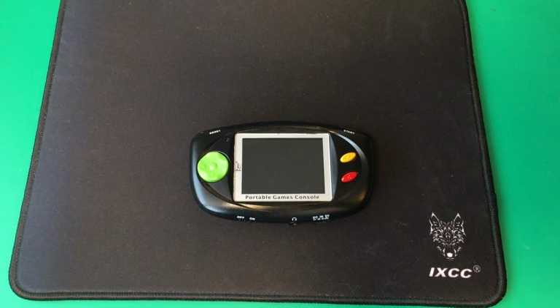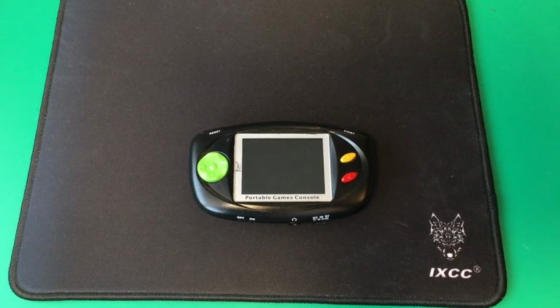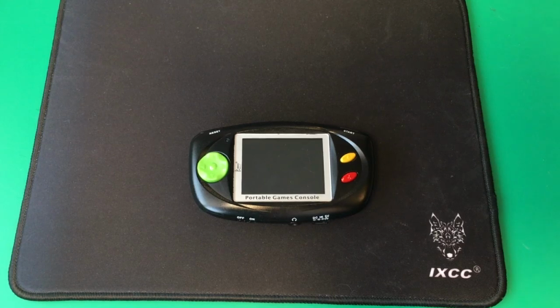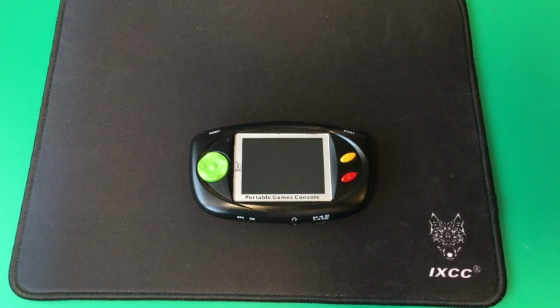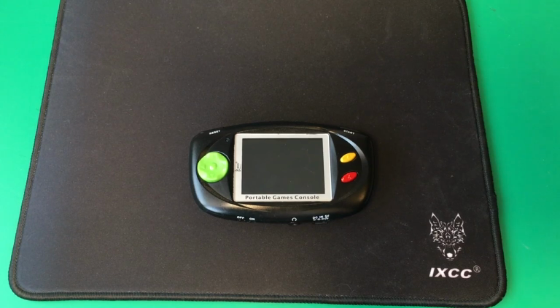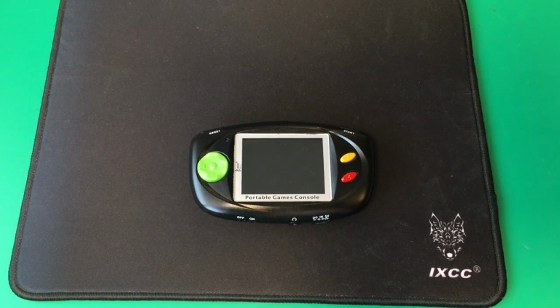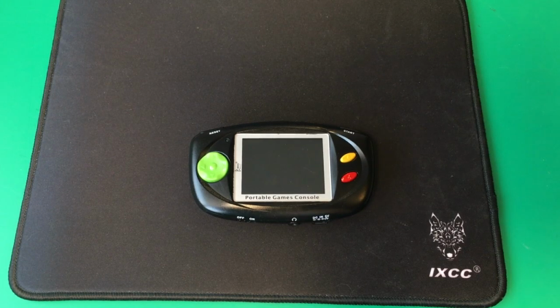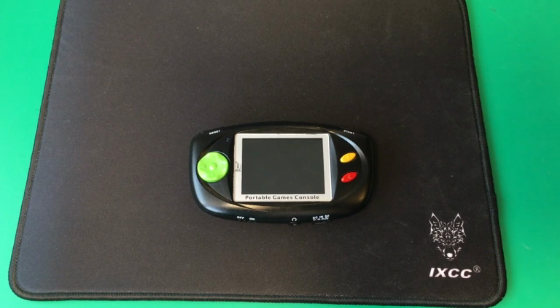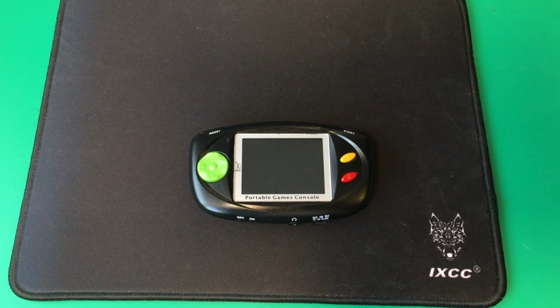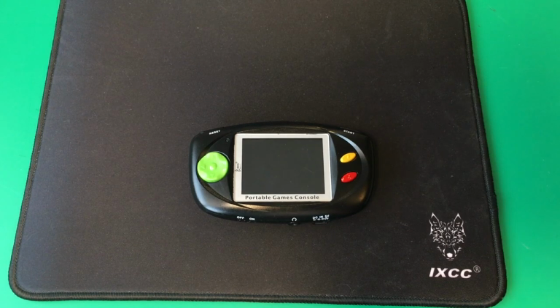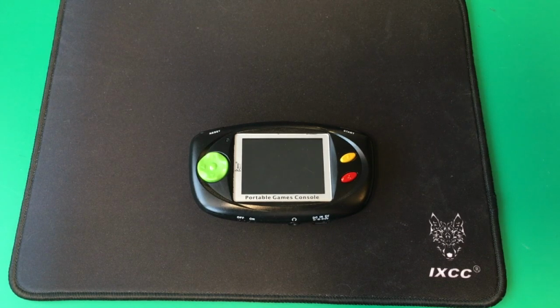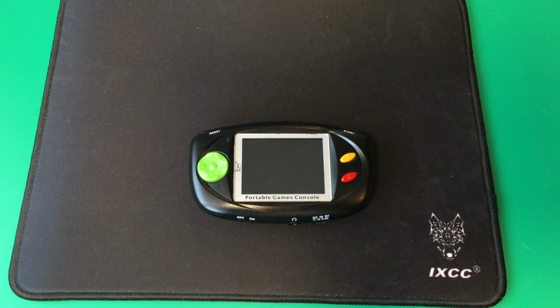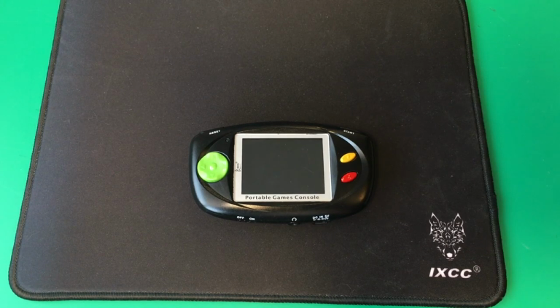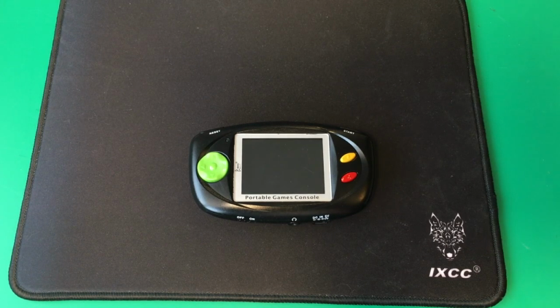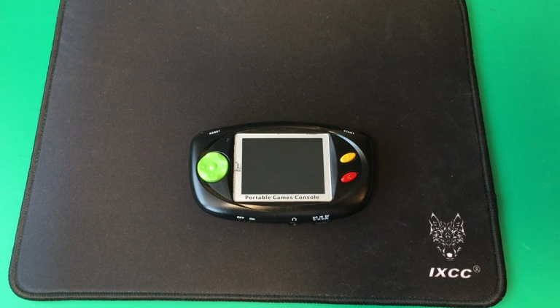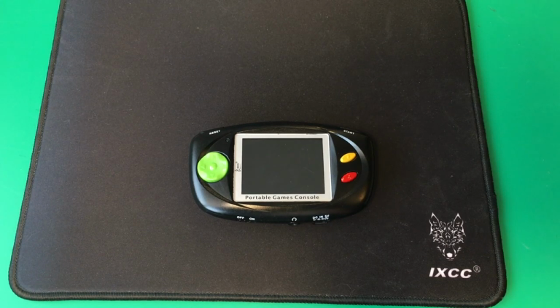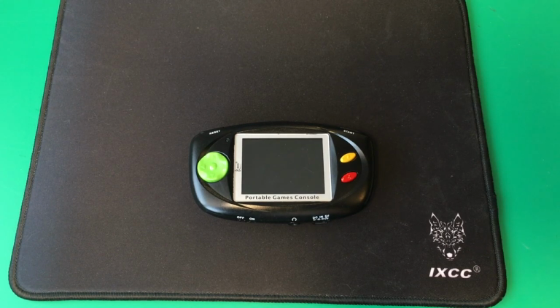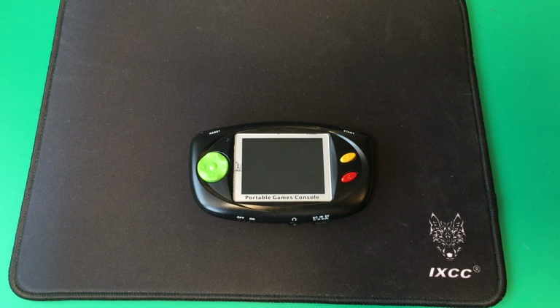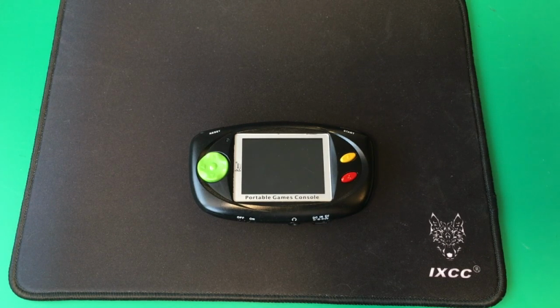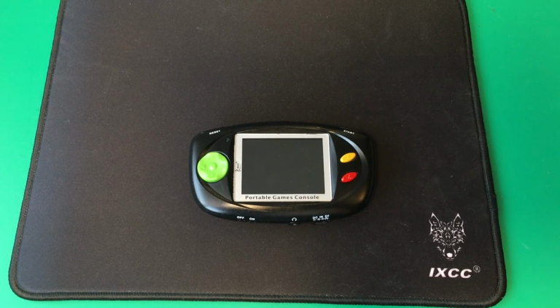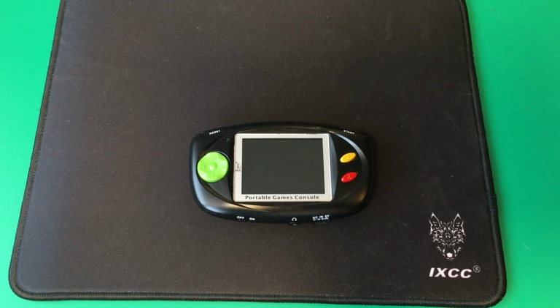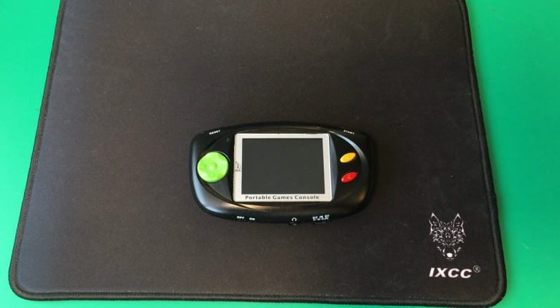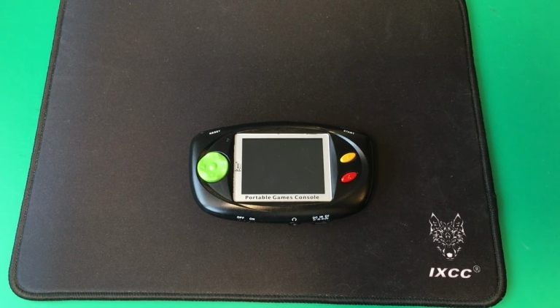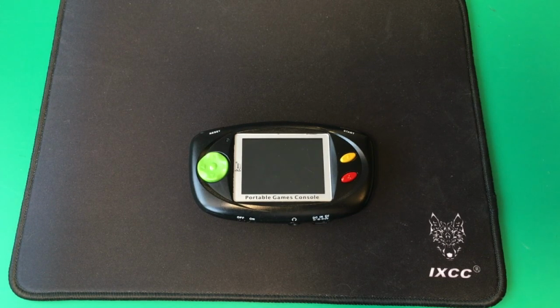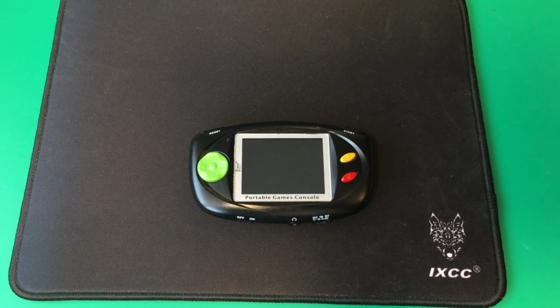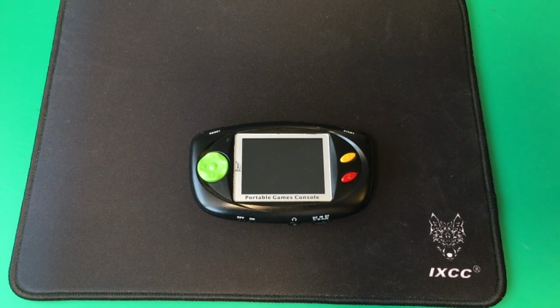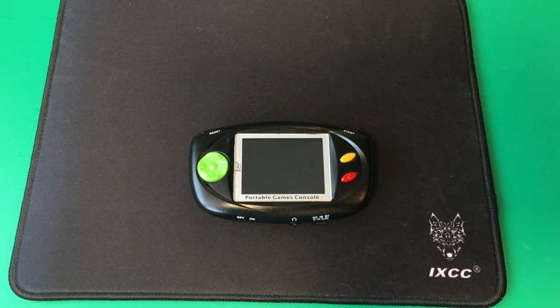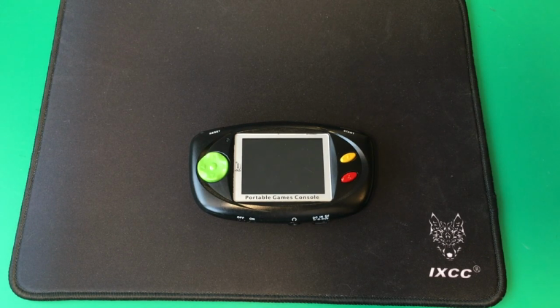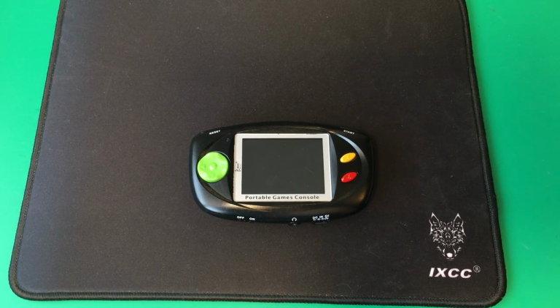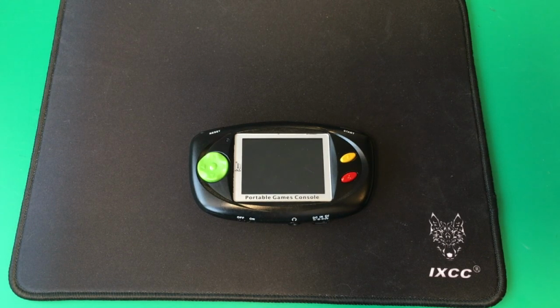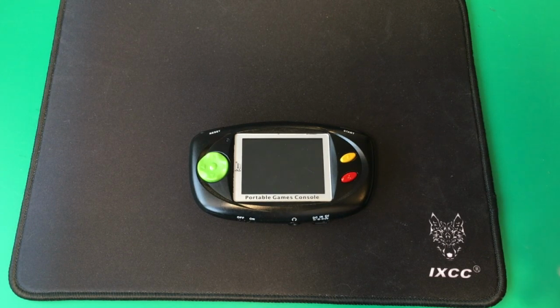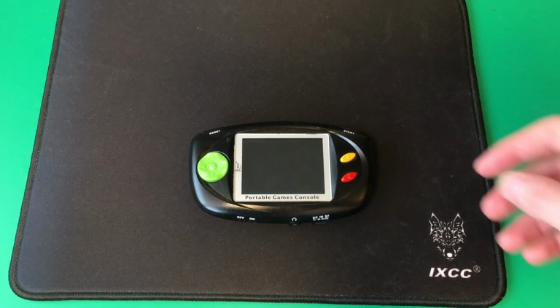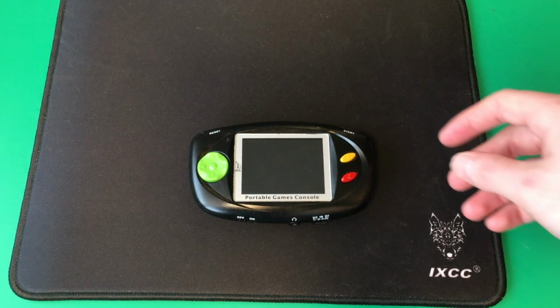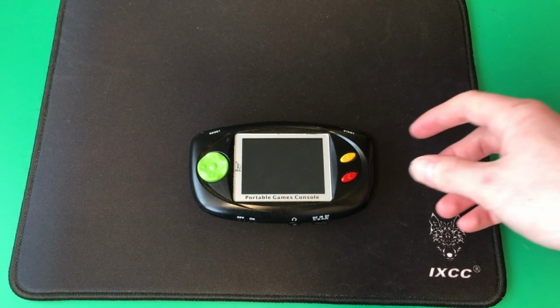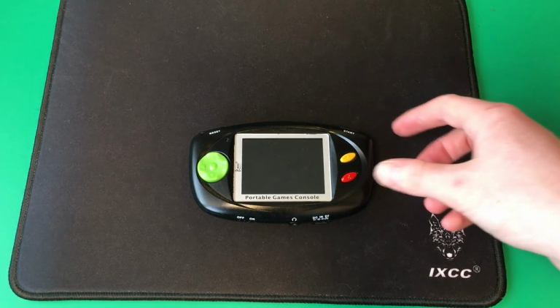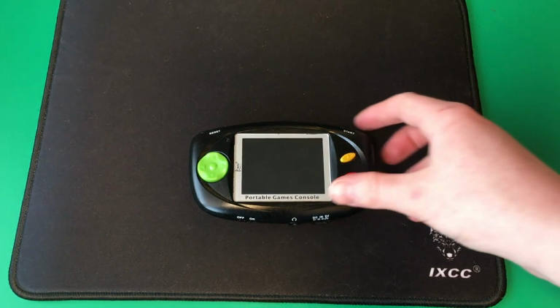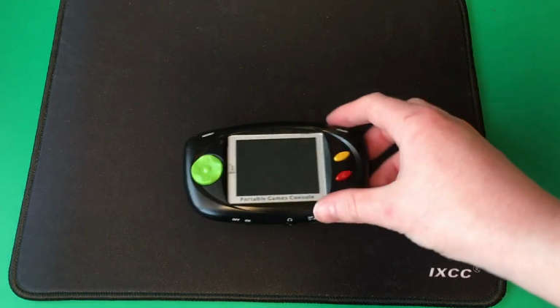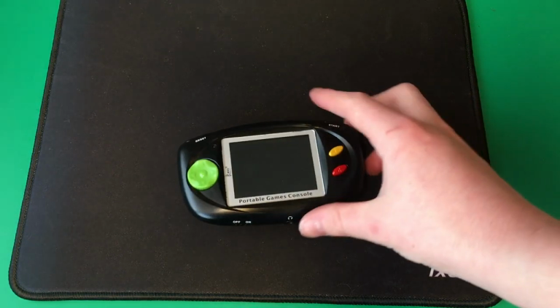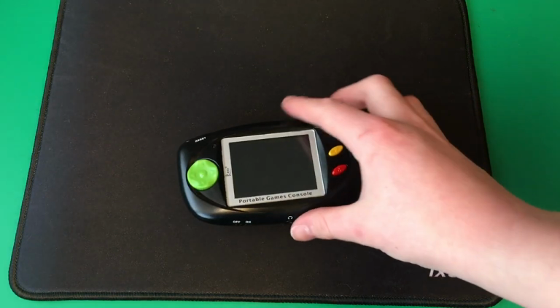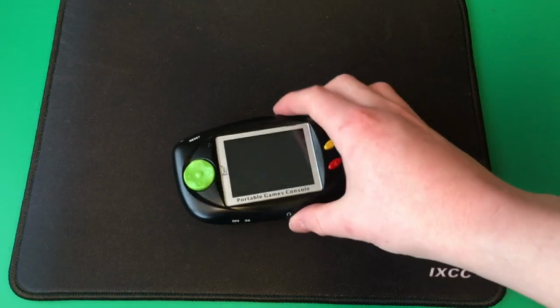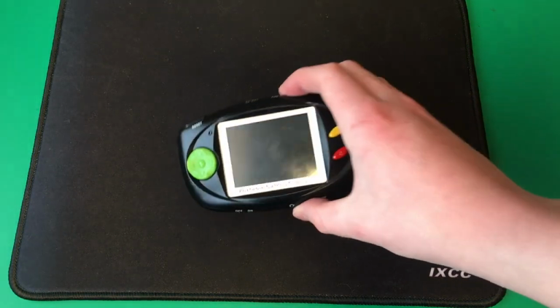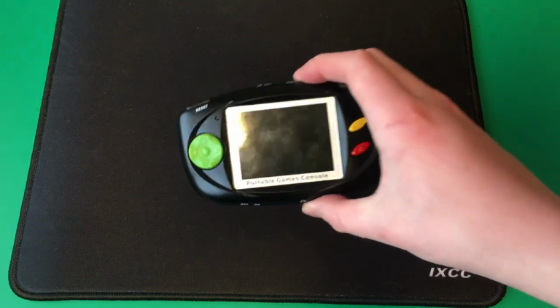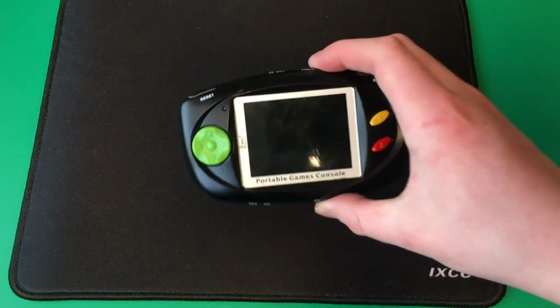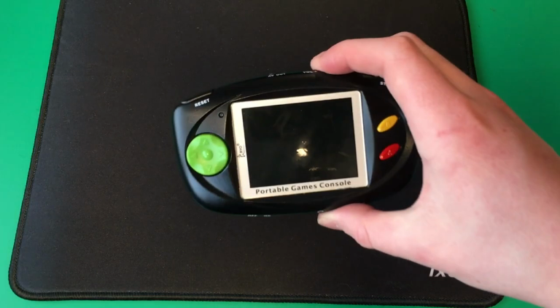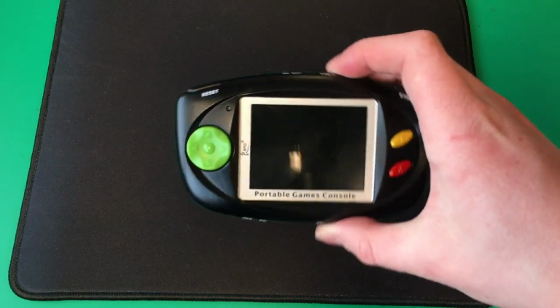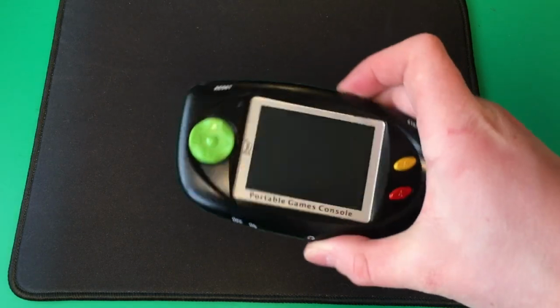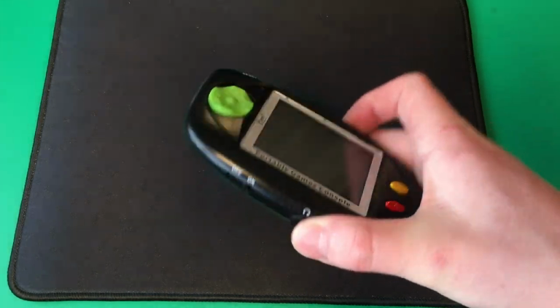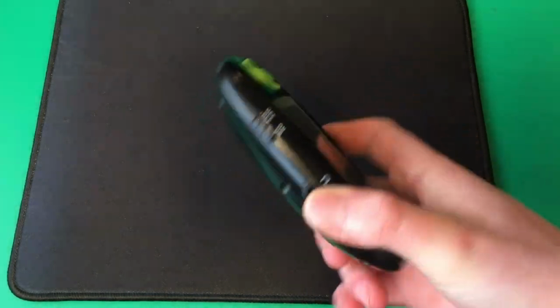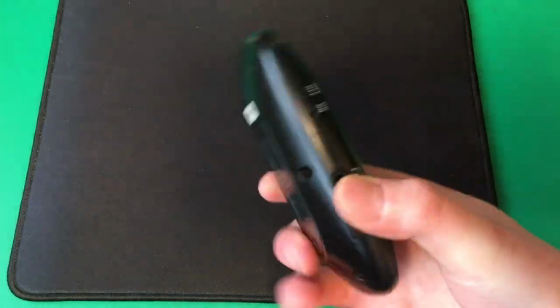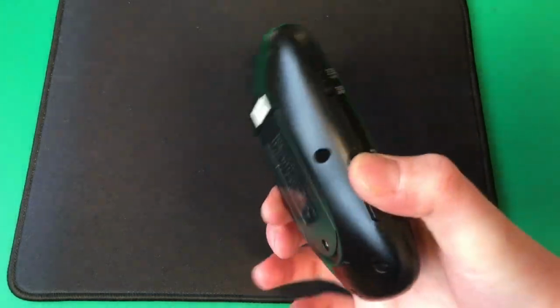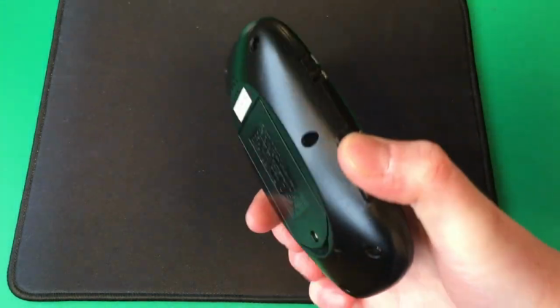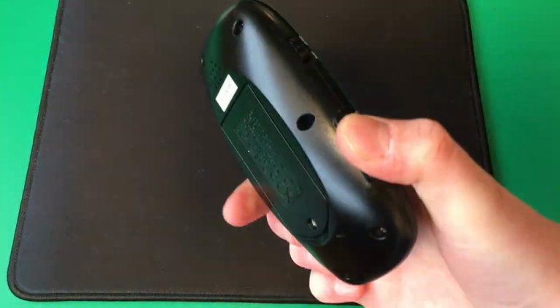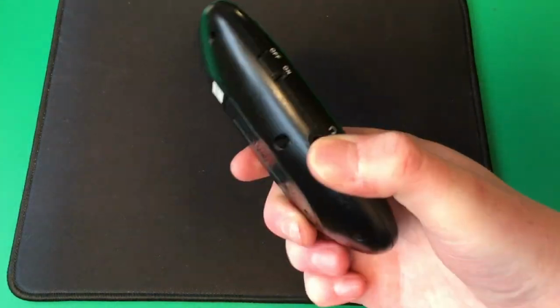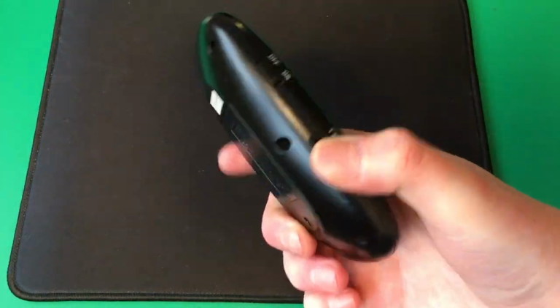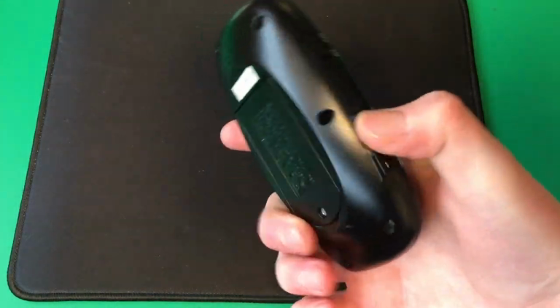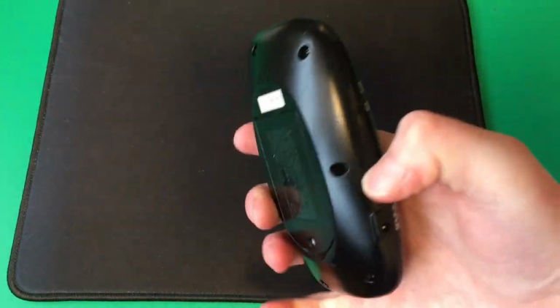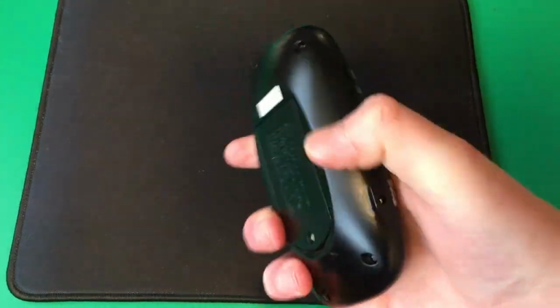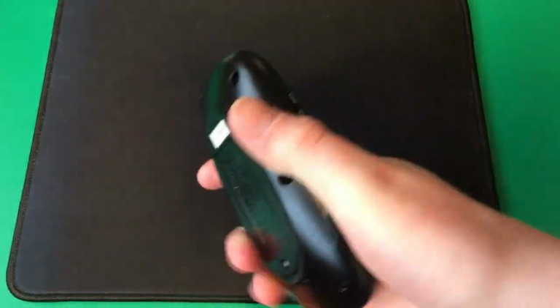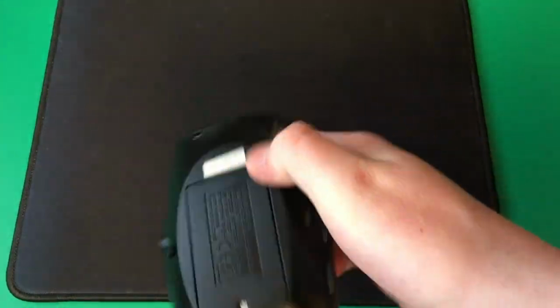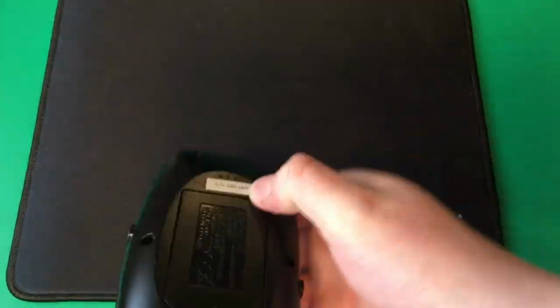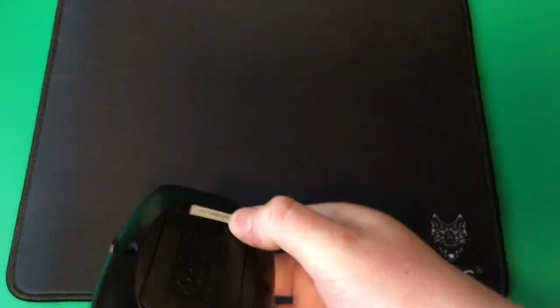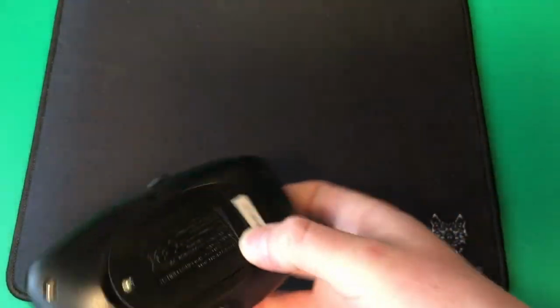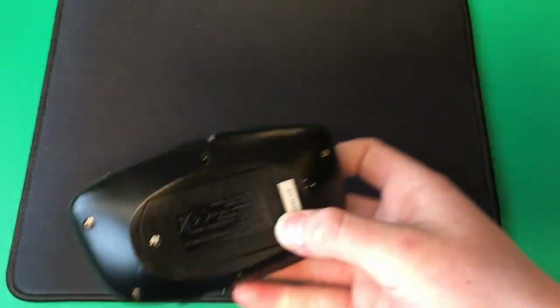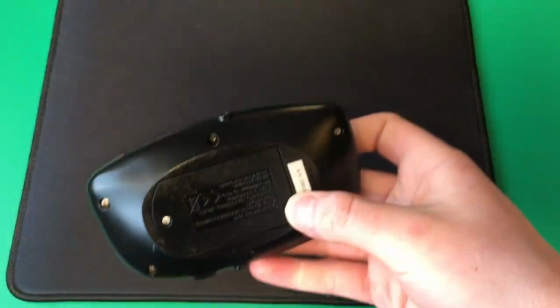Hi guys, welcome back to another video. Today I've got this little mini portable game console that I'm gonna take apart.